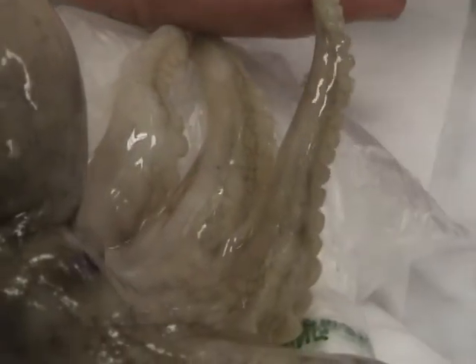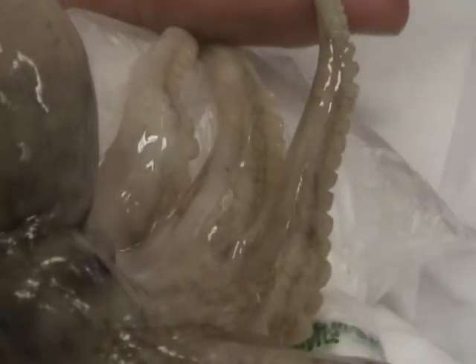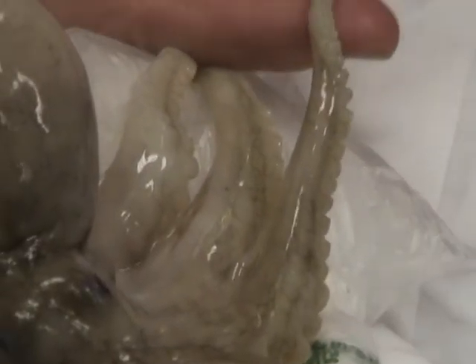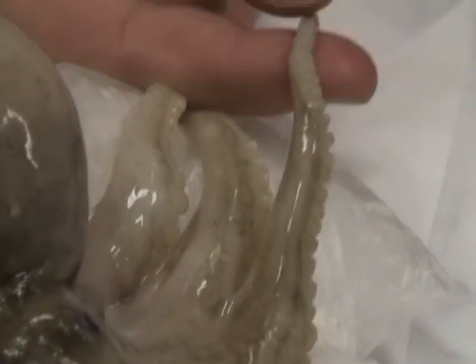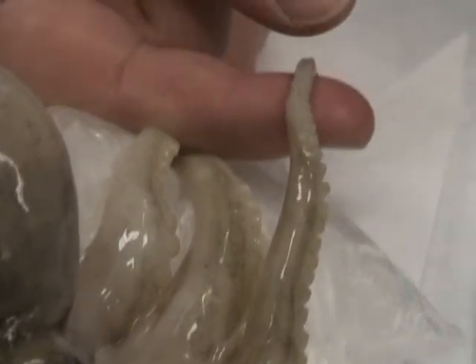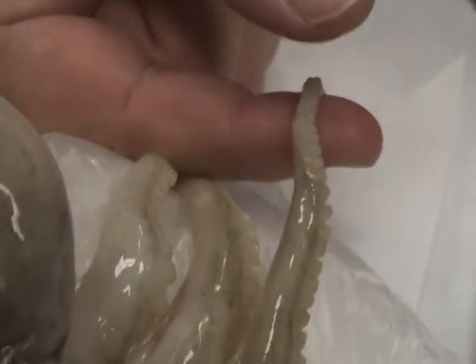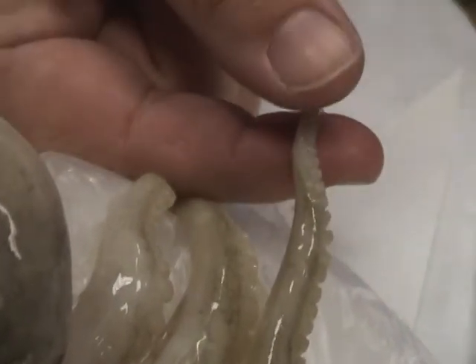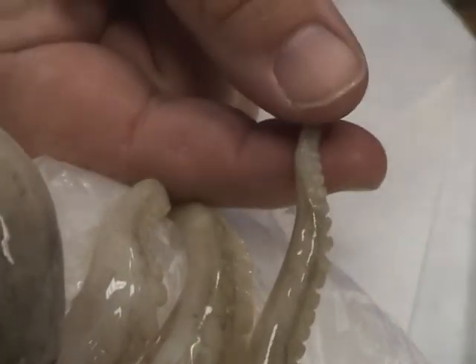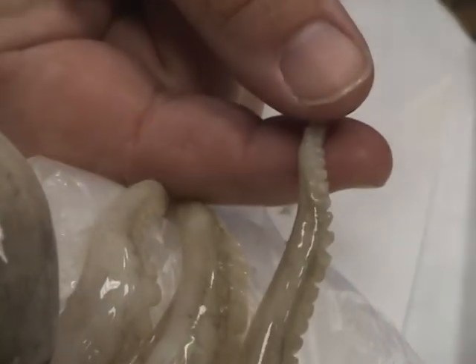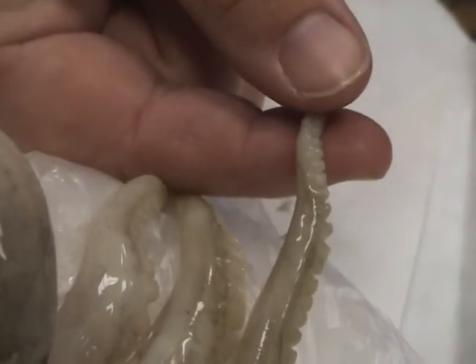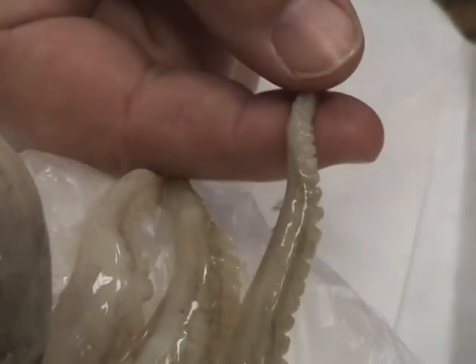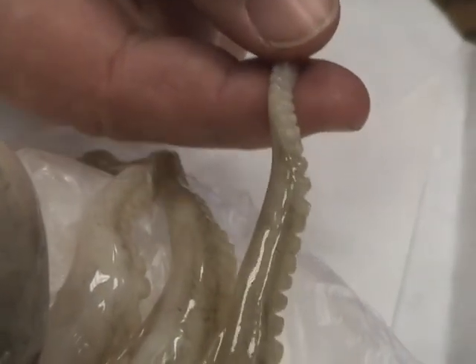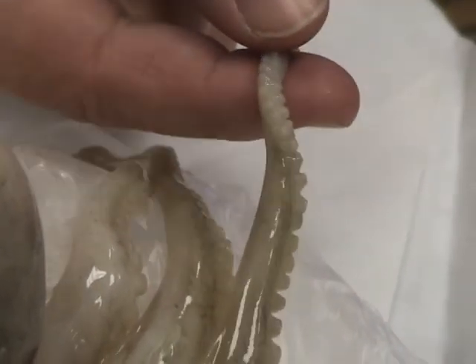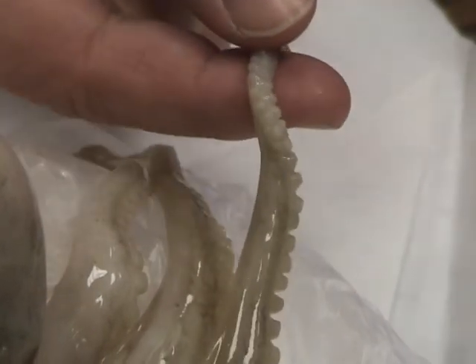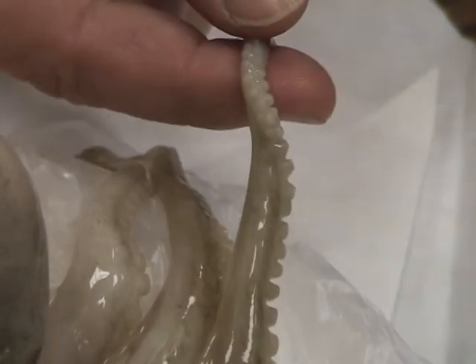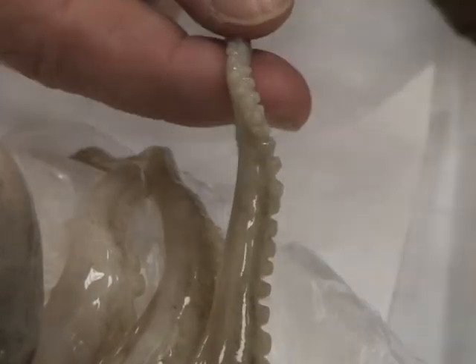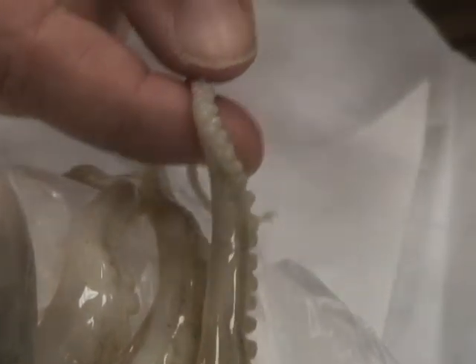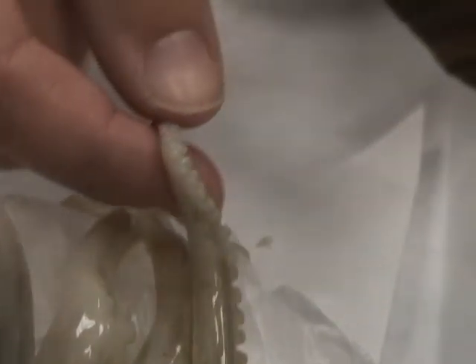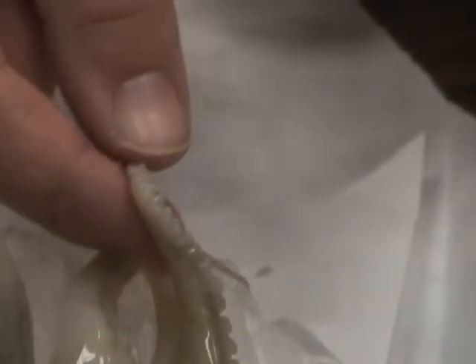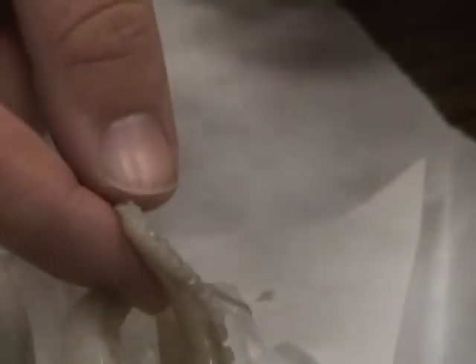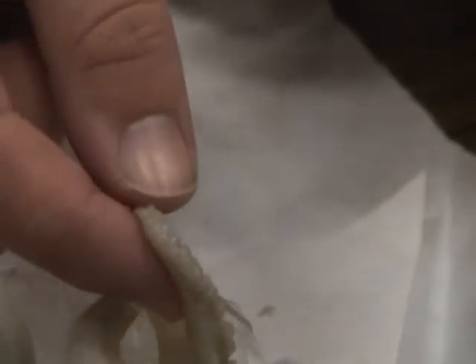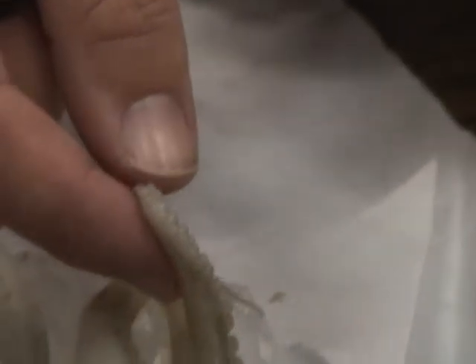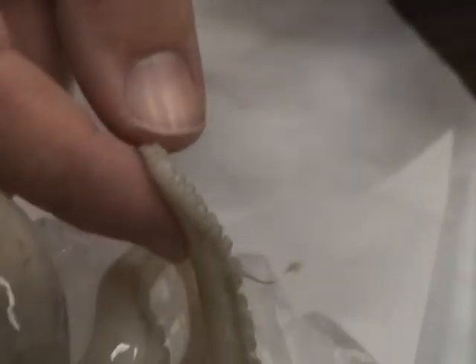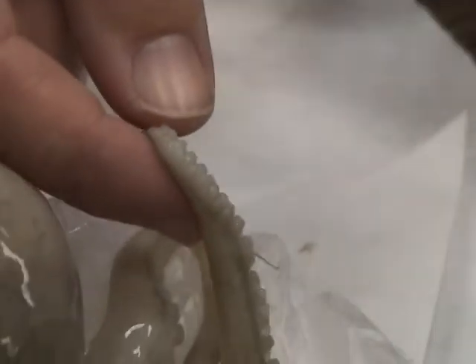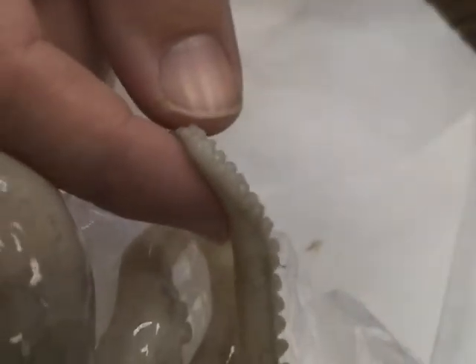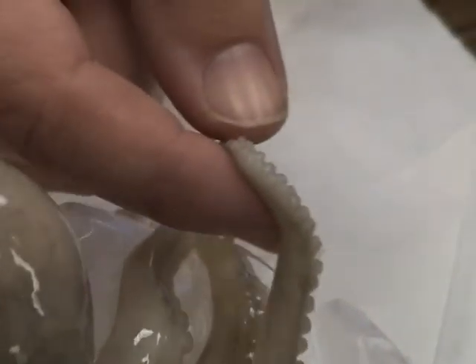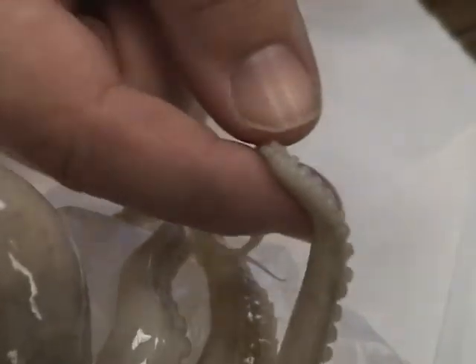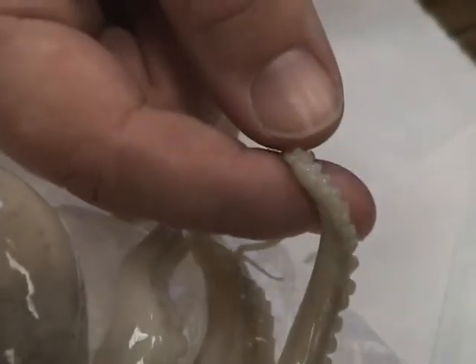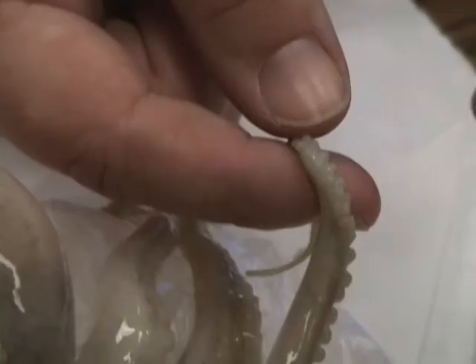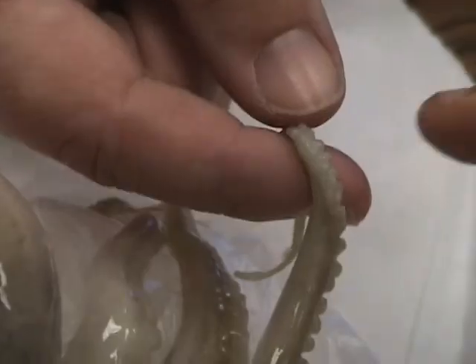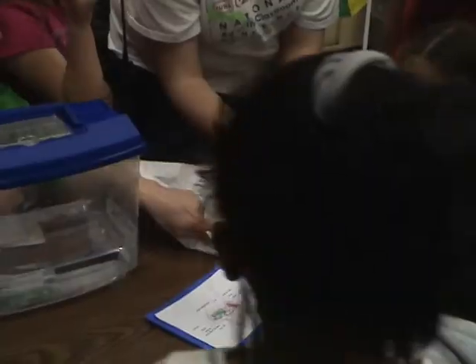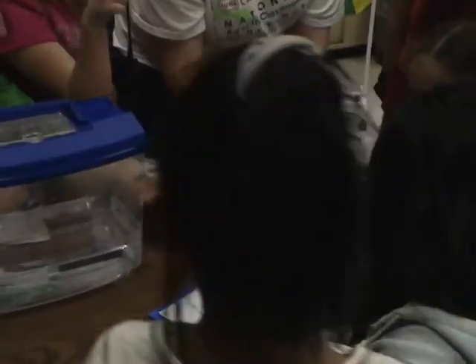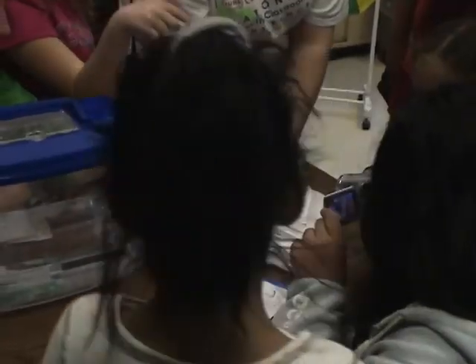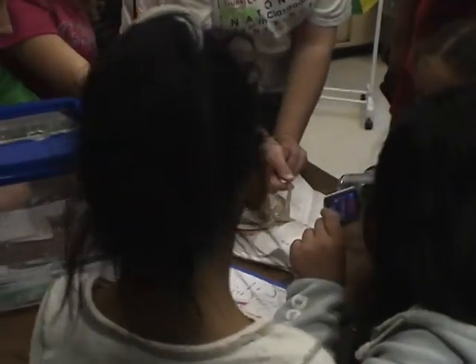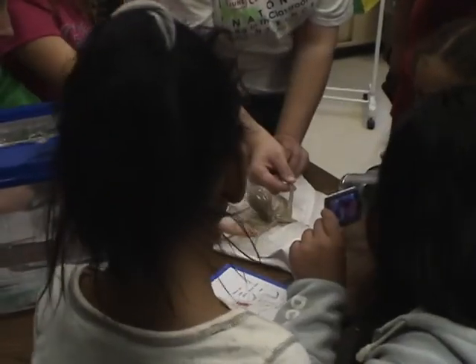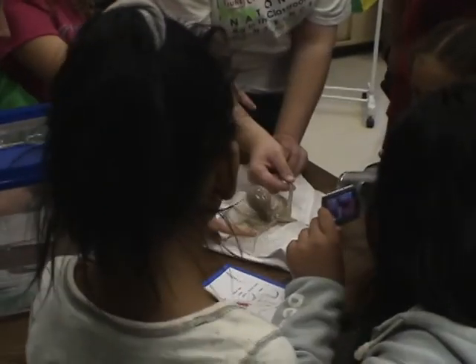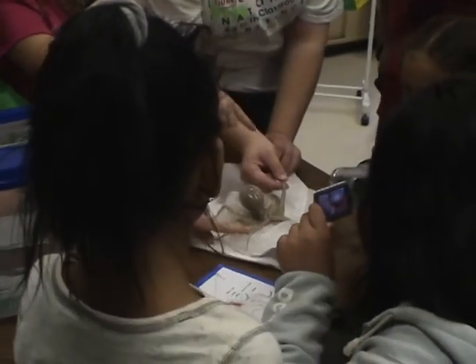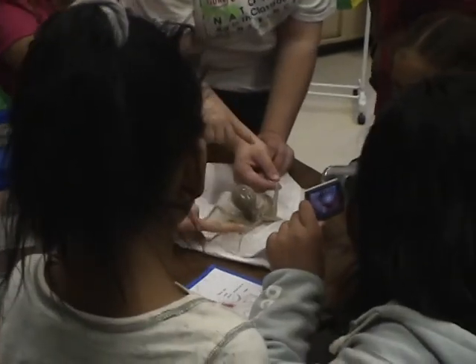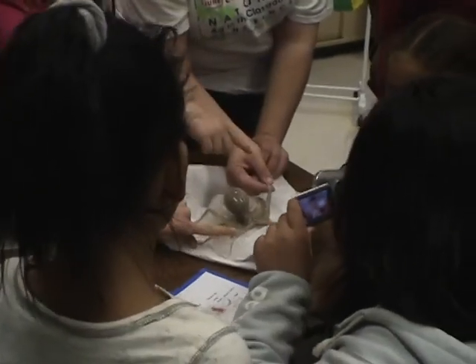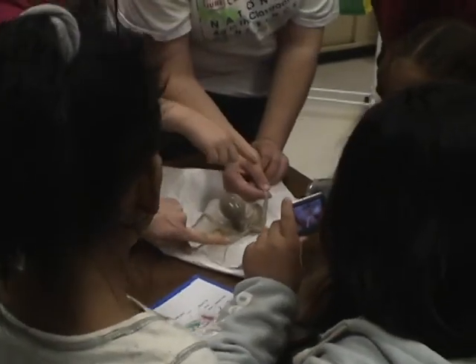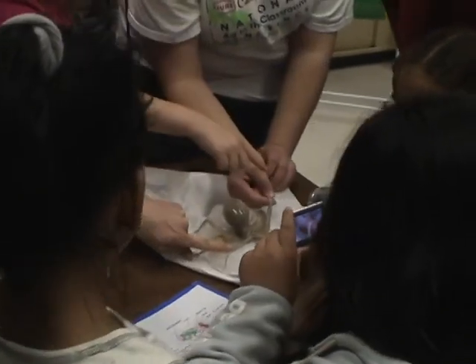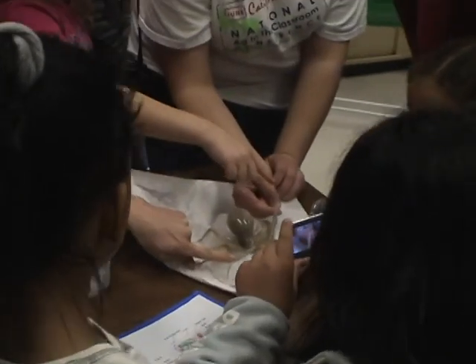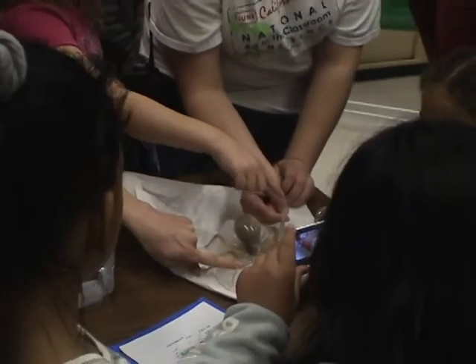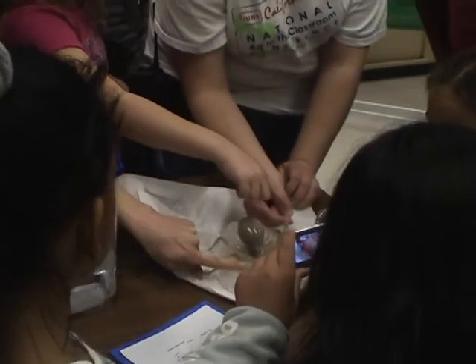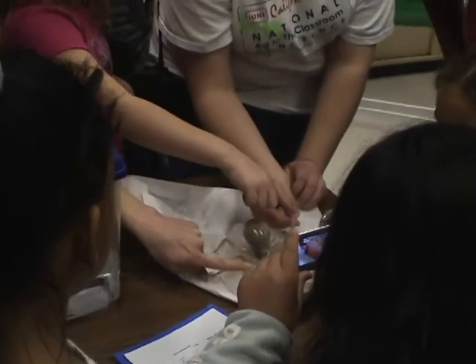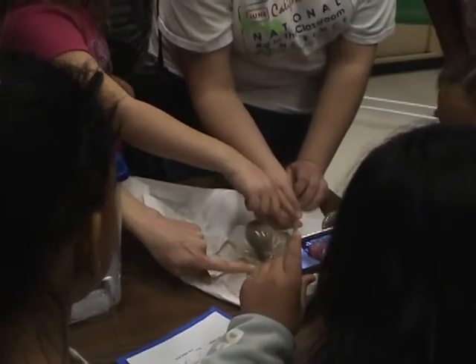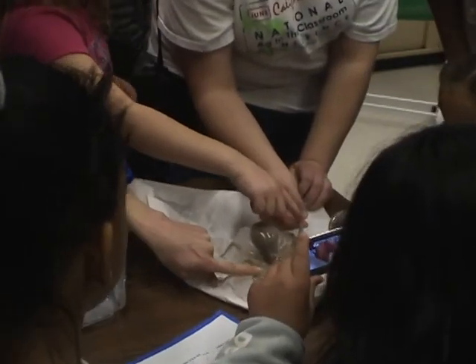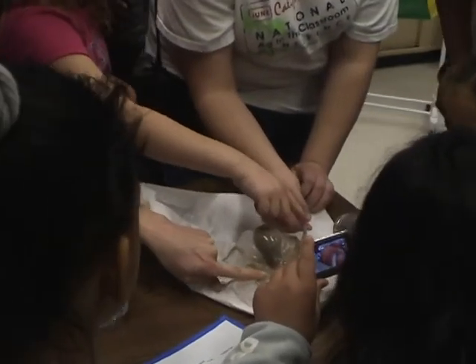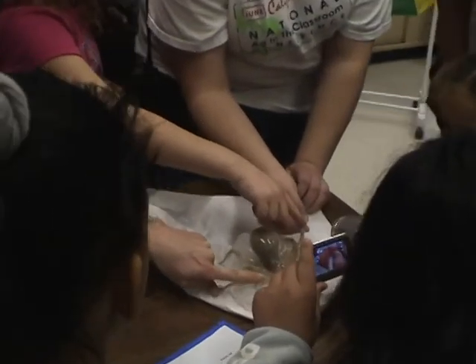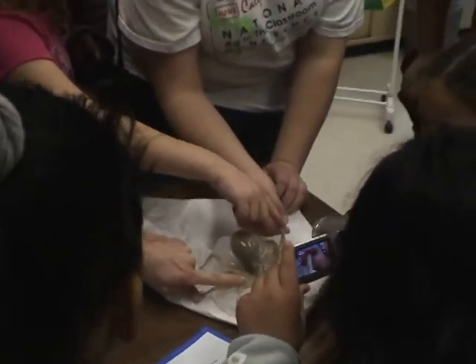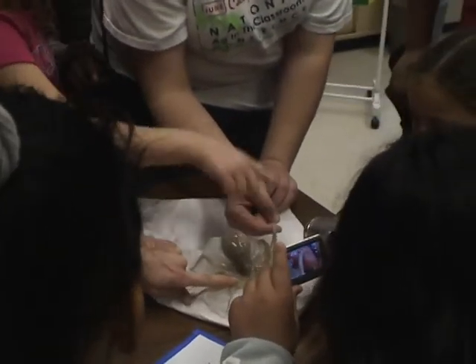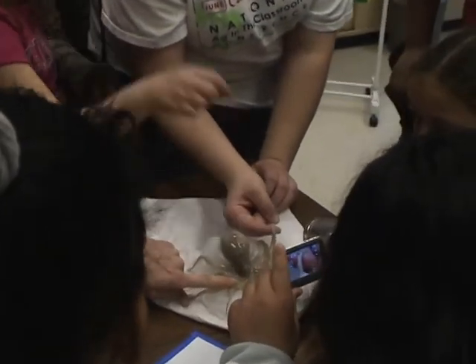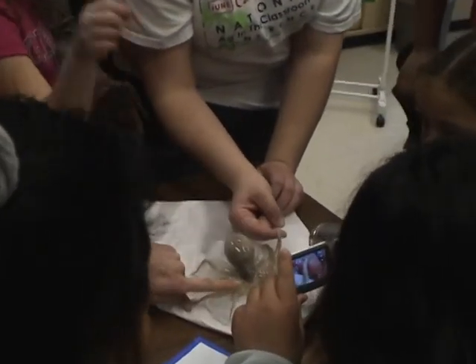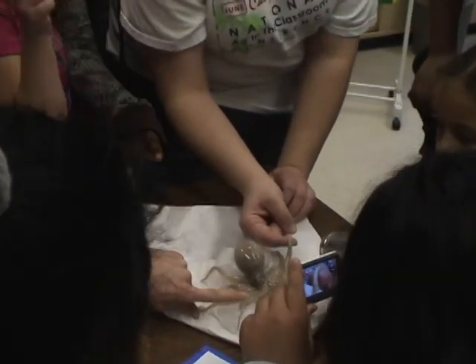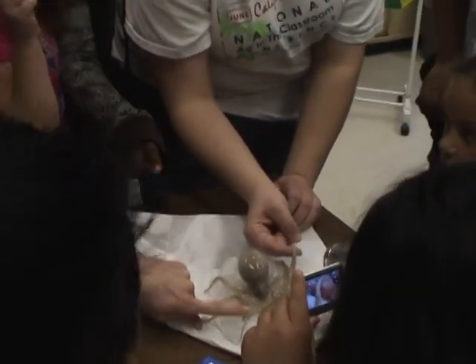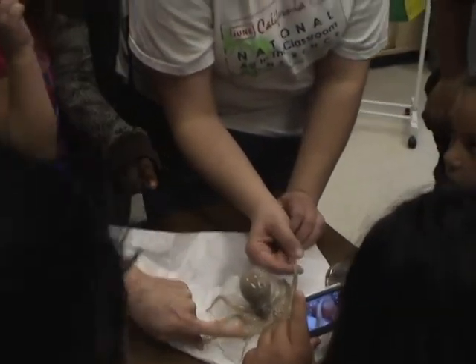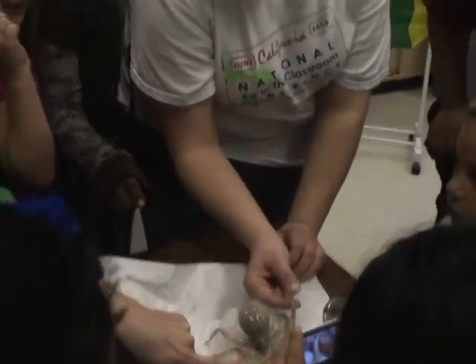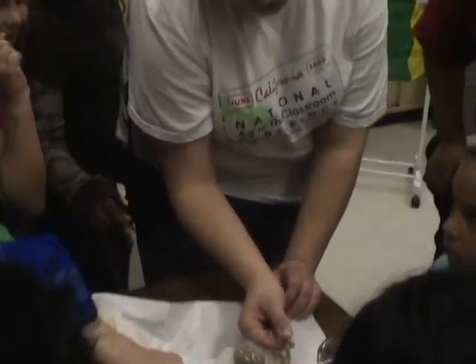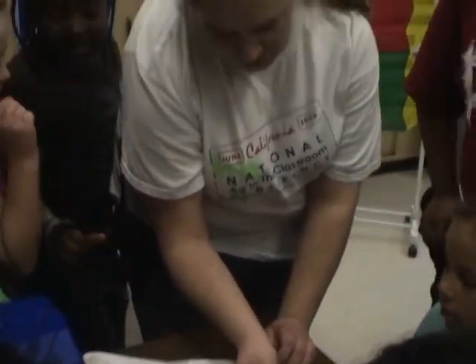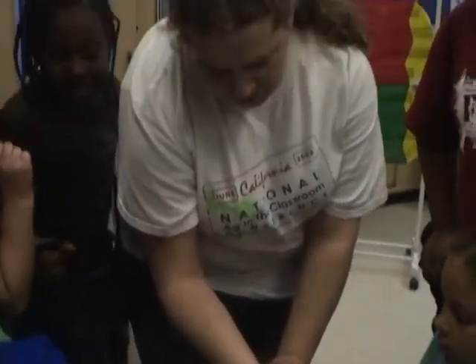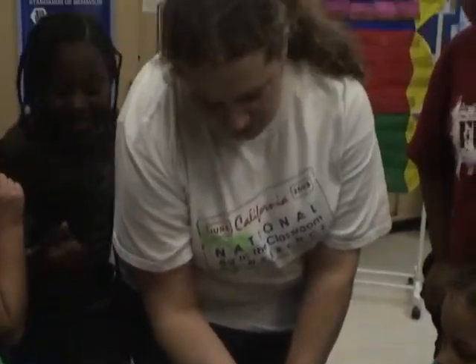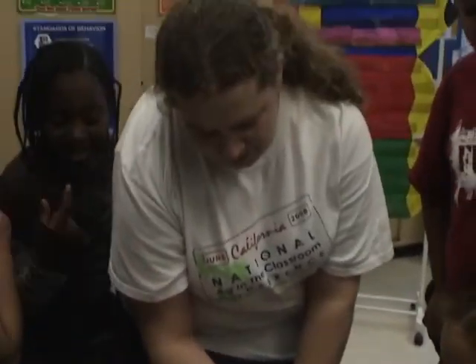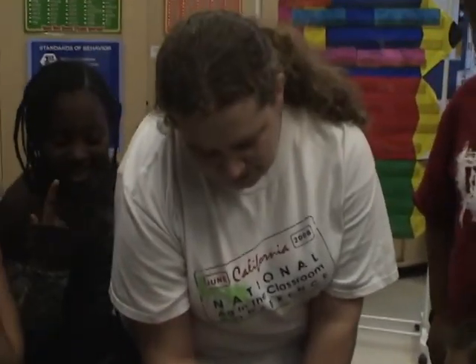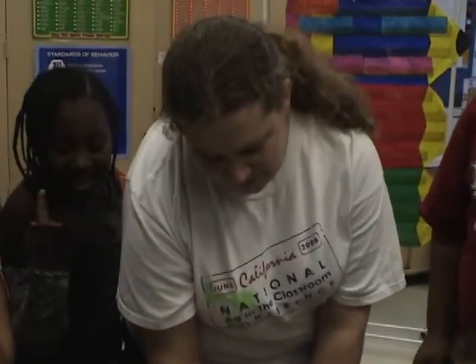Do you guys want to feel the suckers? It's quite dense. I'm gonna touch it.